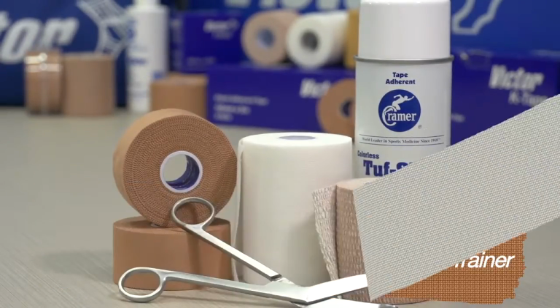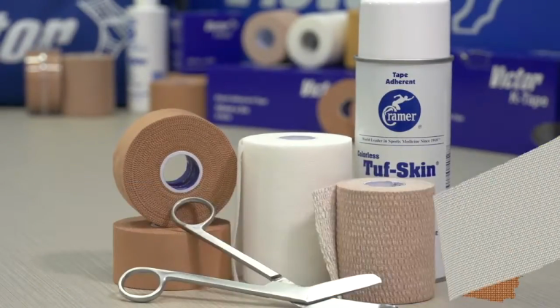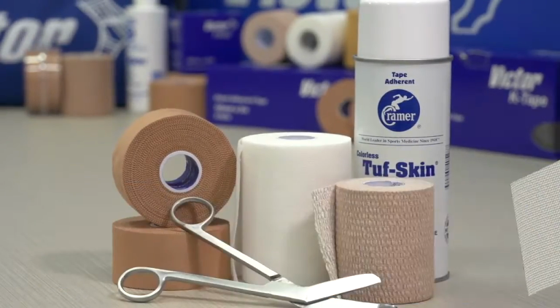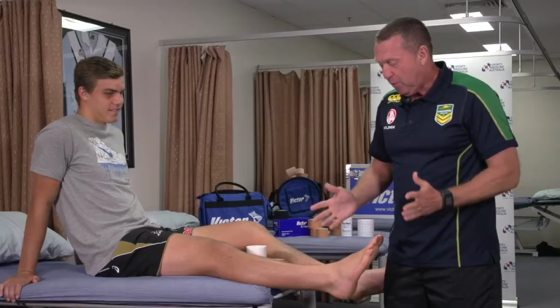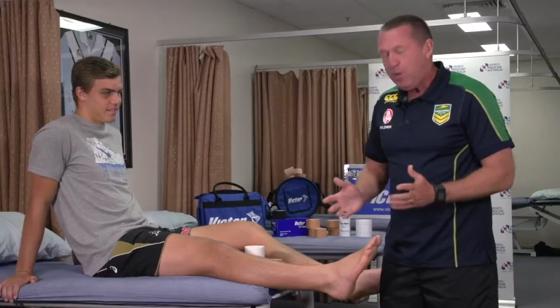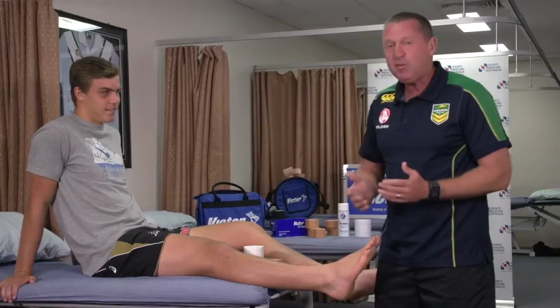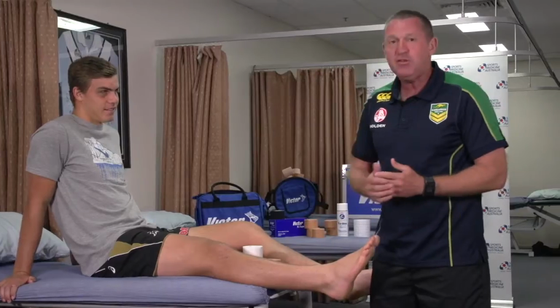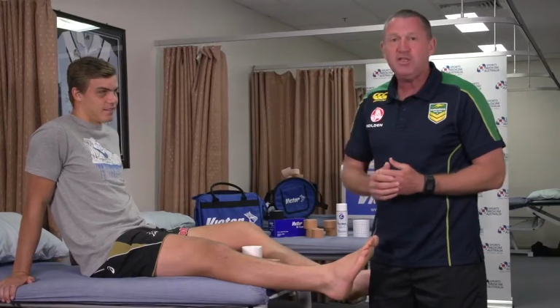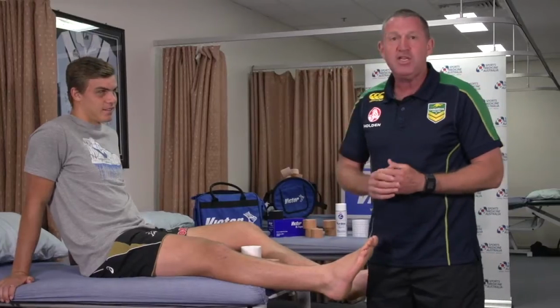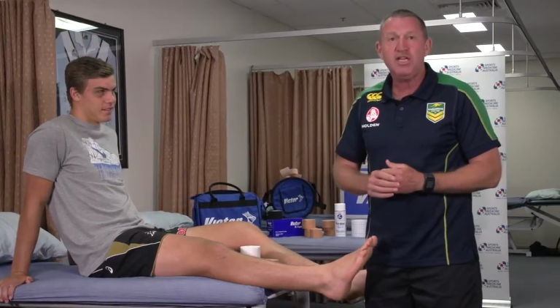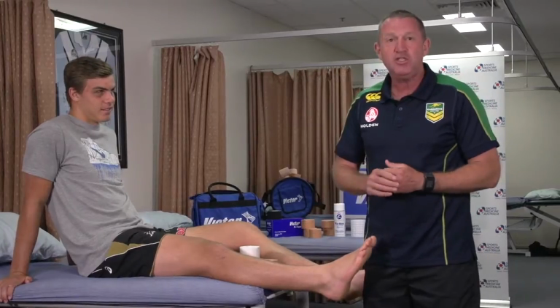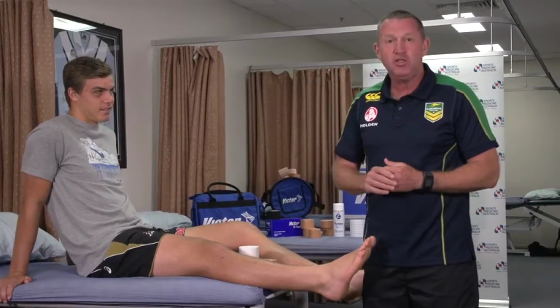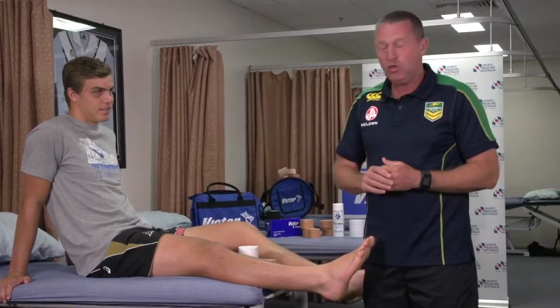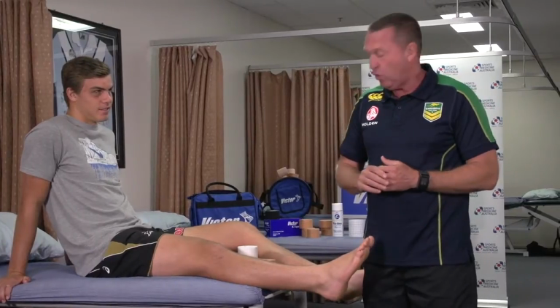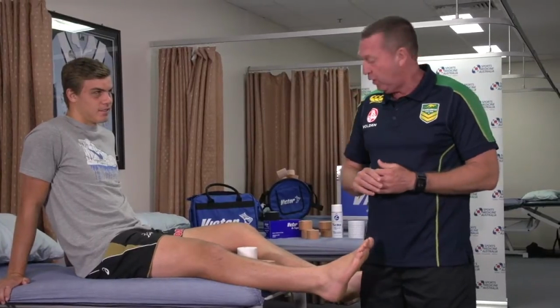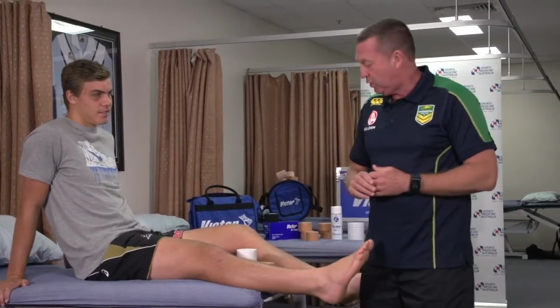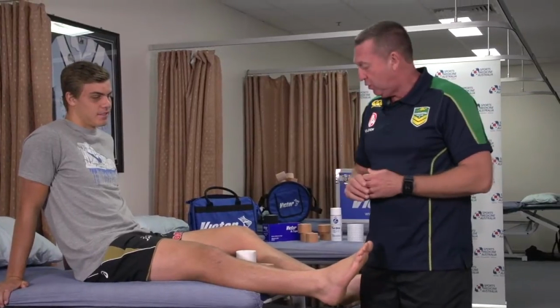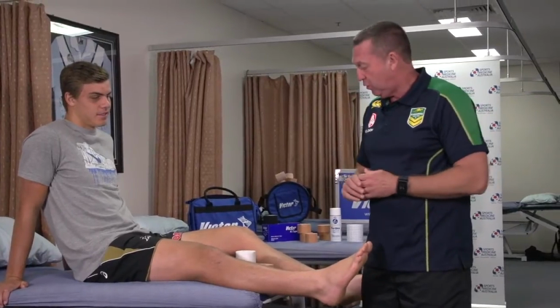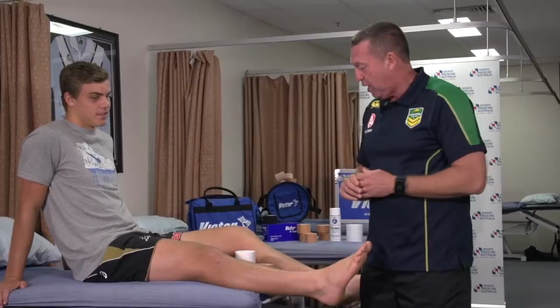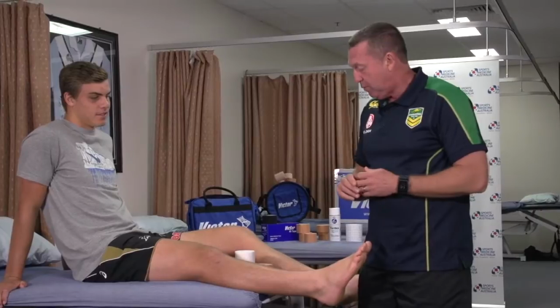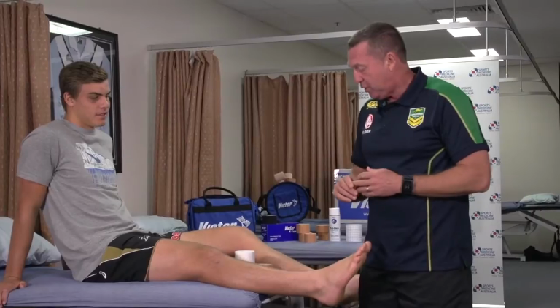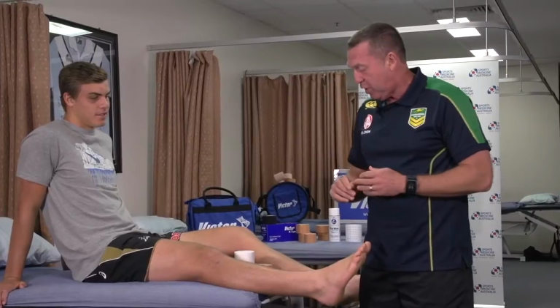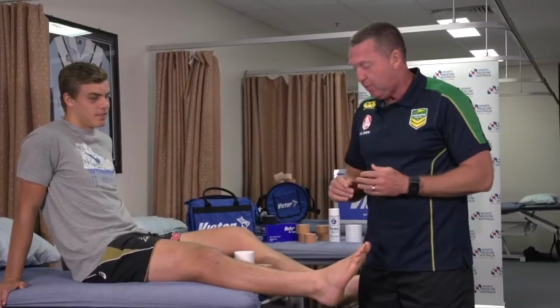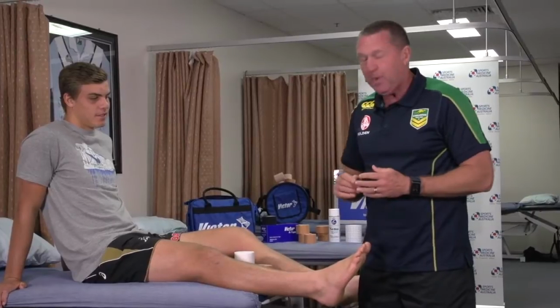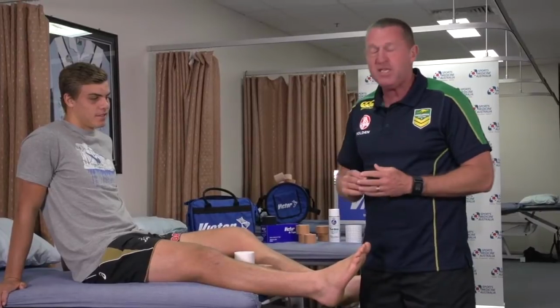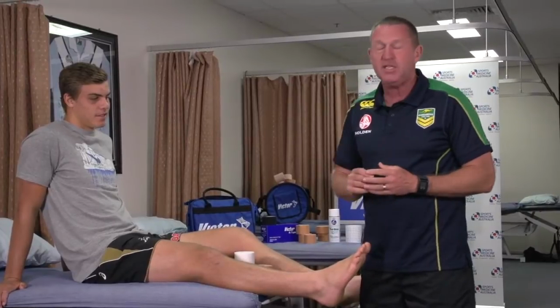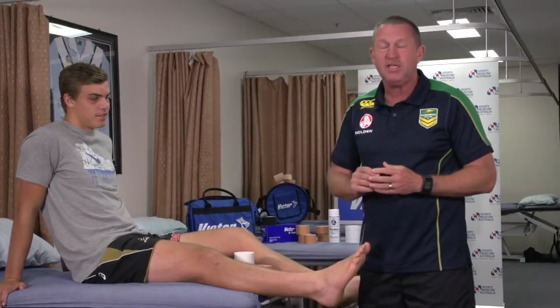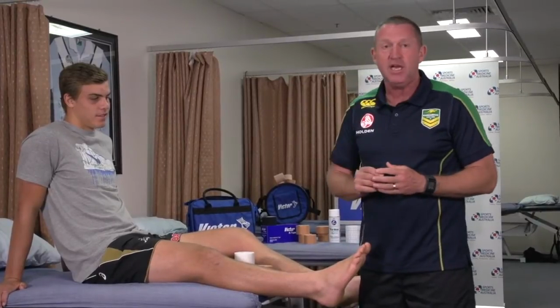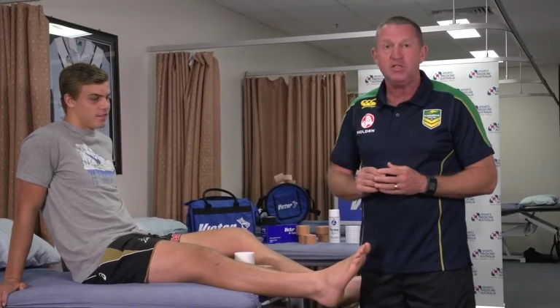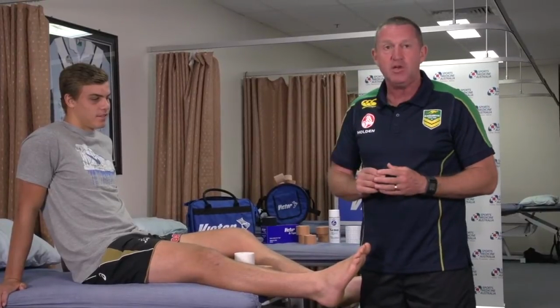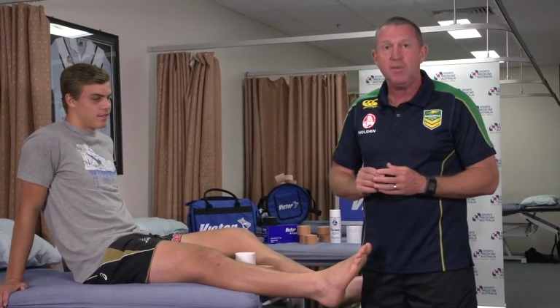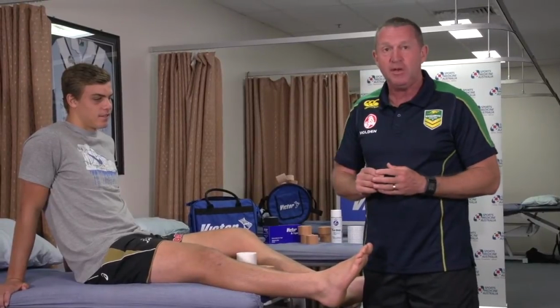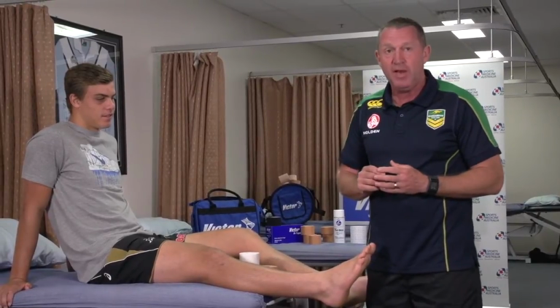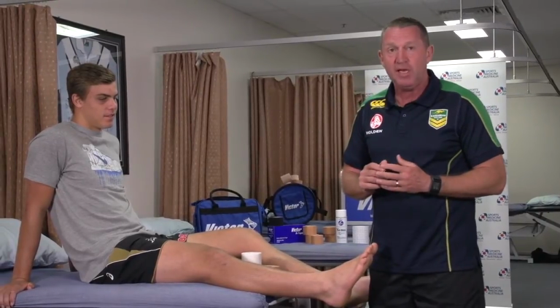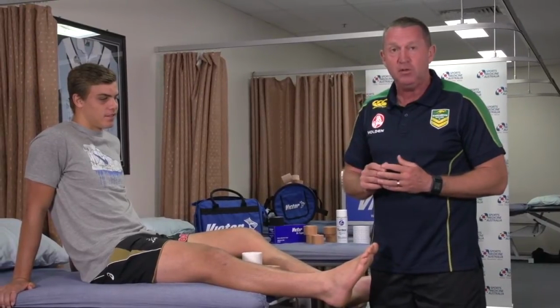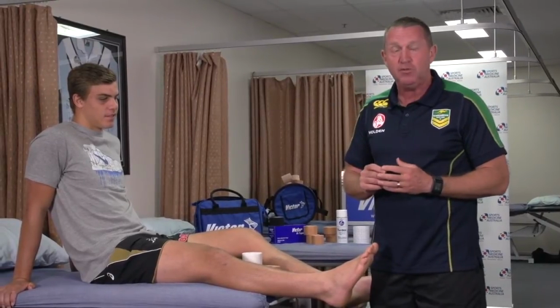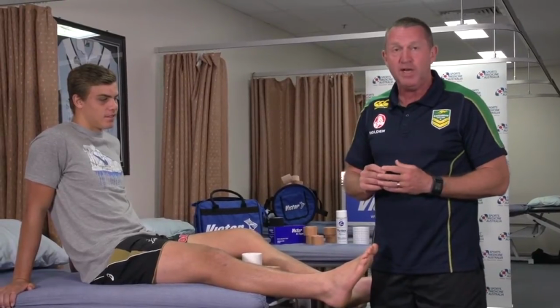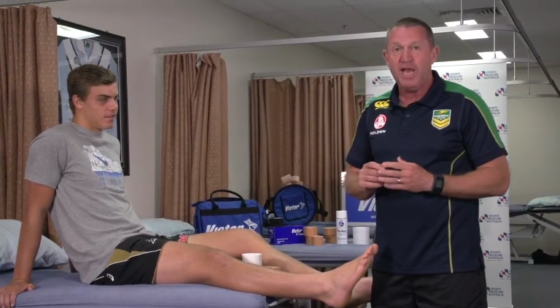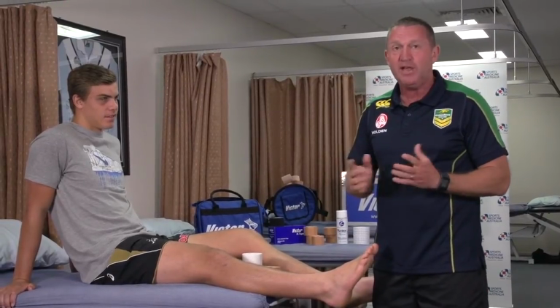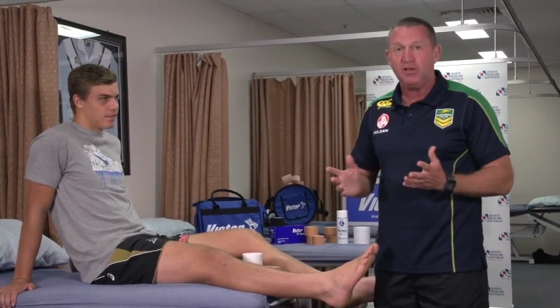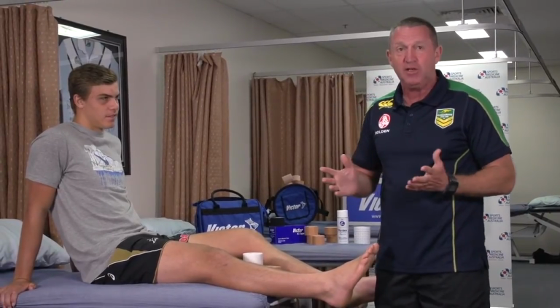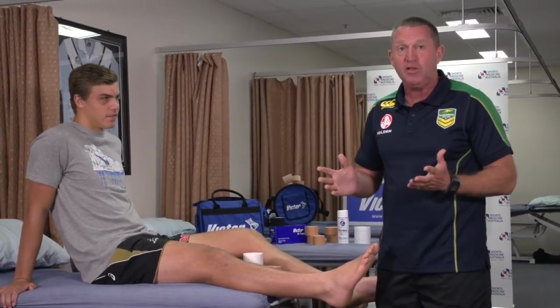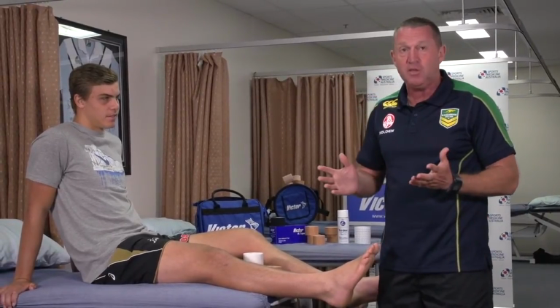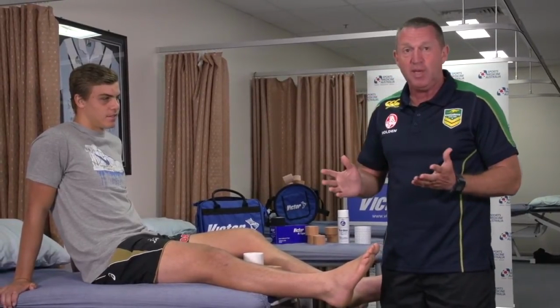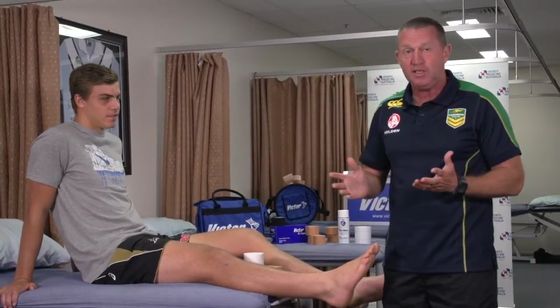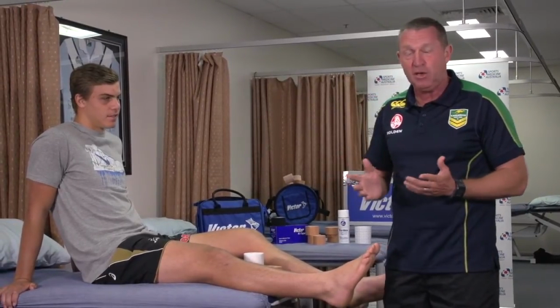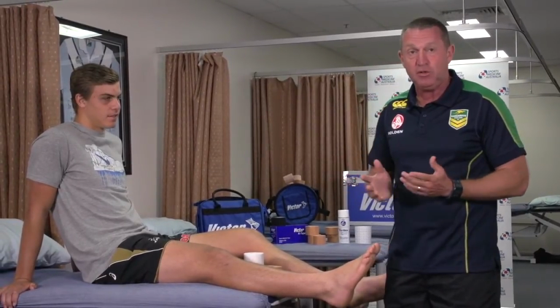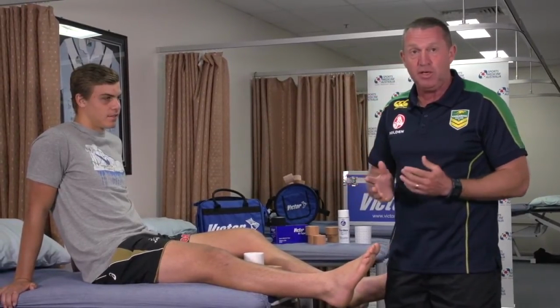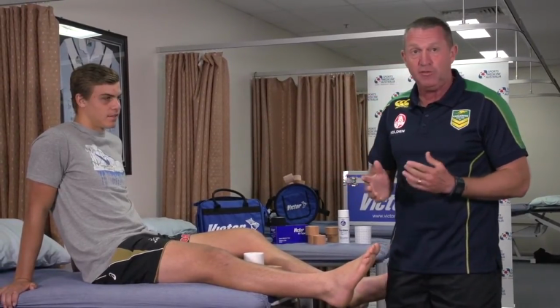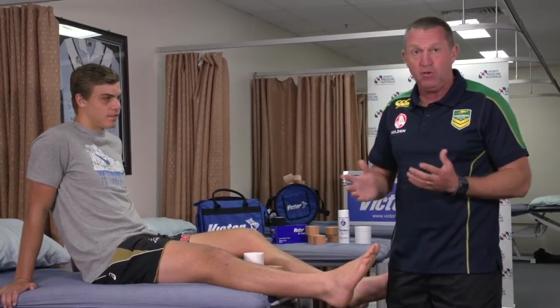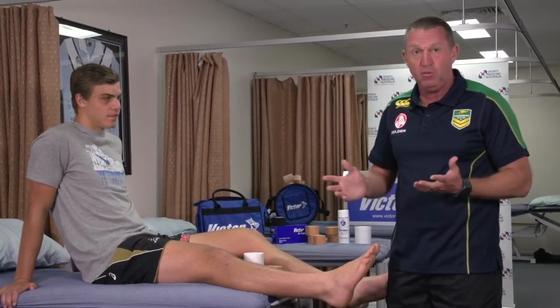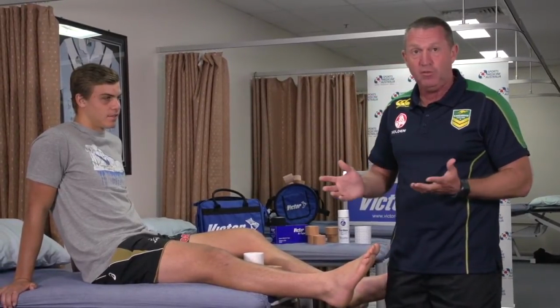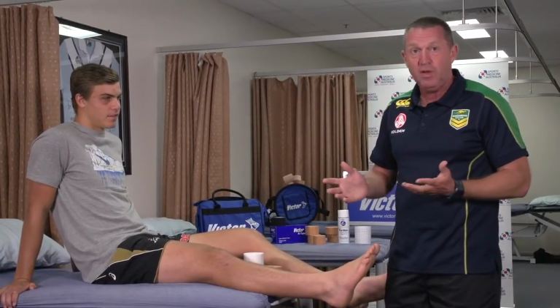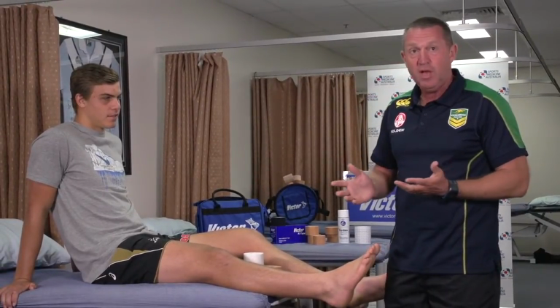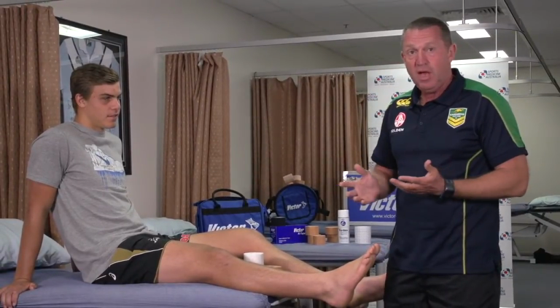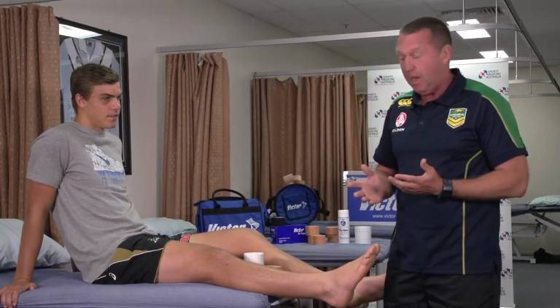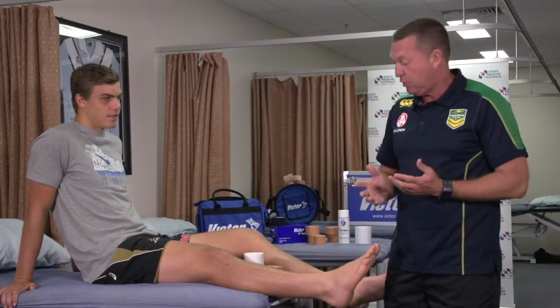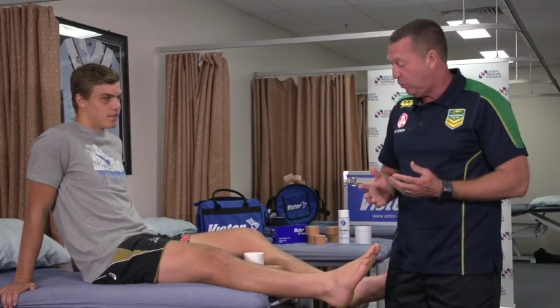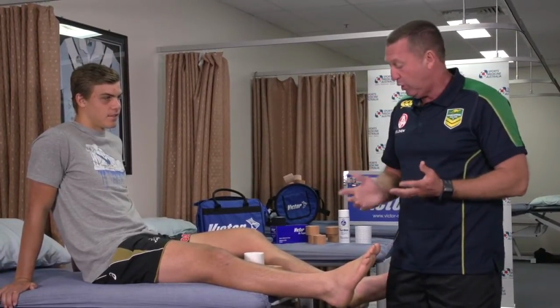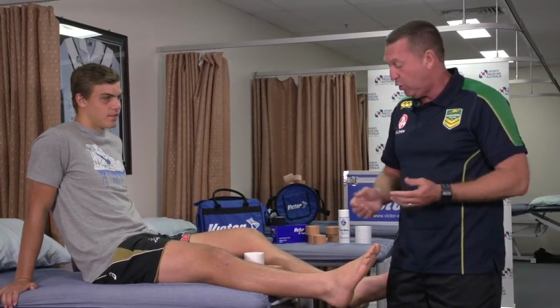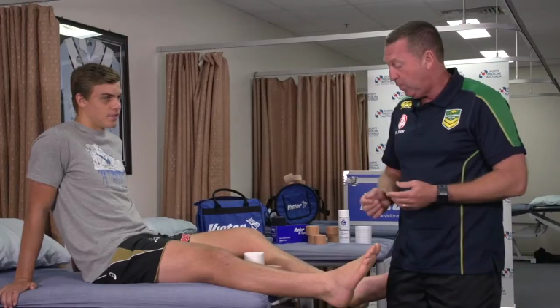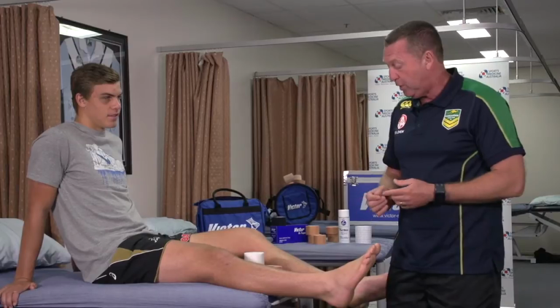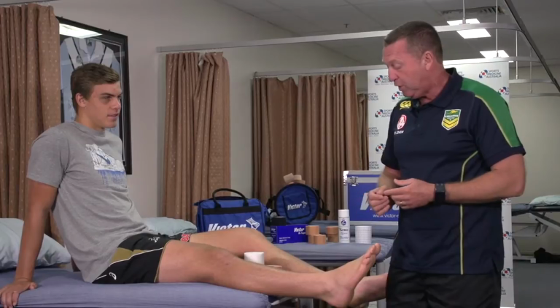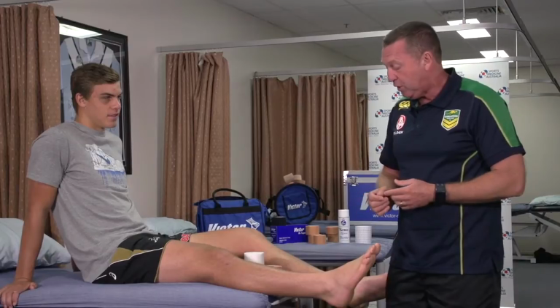The purpose of today's tutorial is to show the basic strapping of an ankle for any athlete that's about to go into any form of sporting competition.